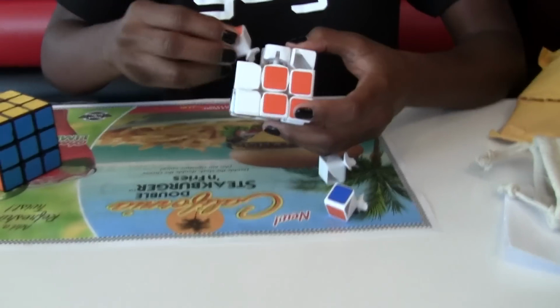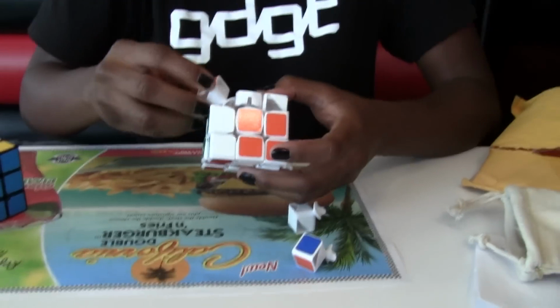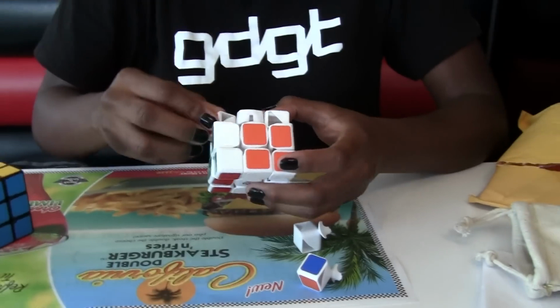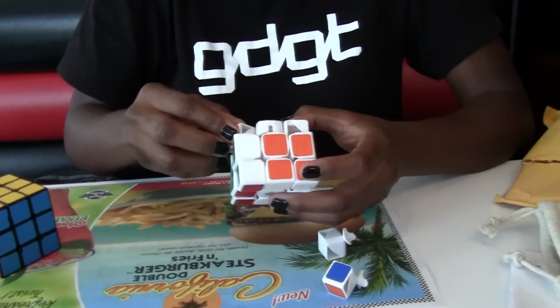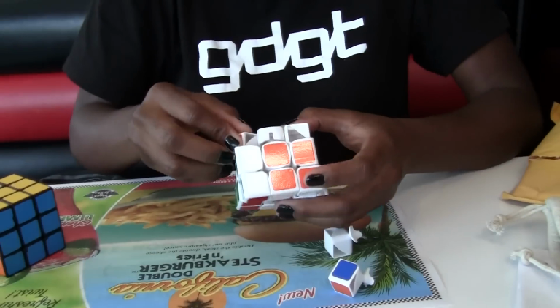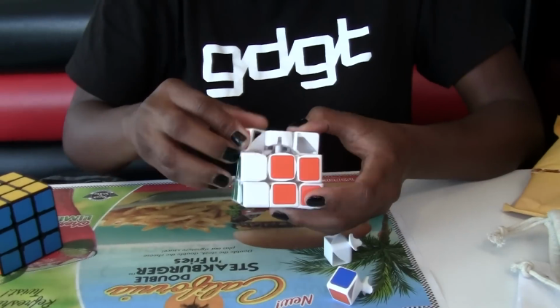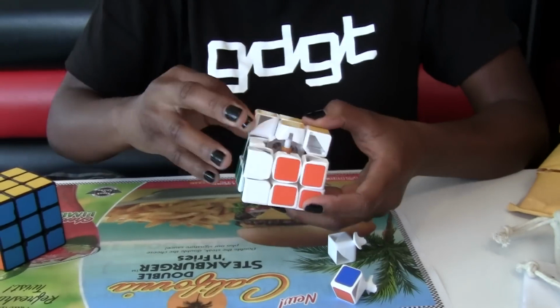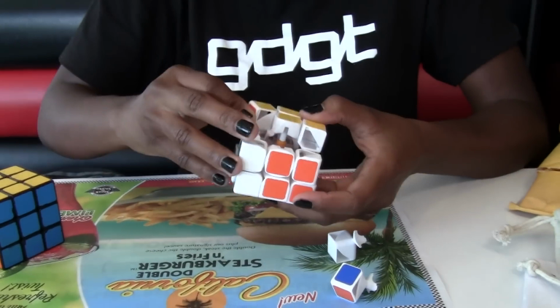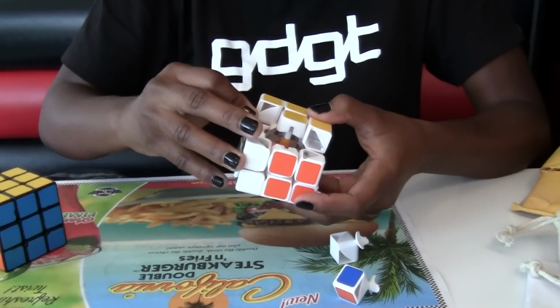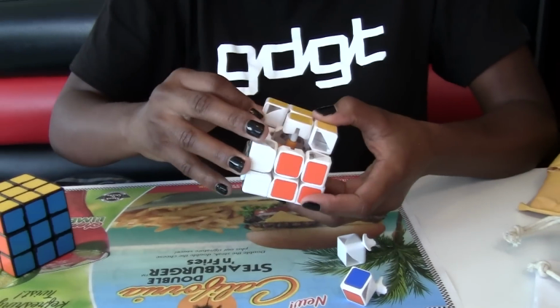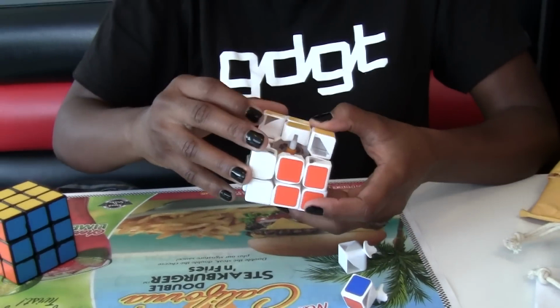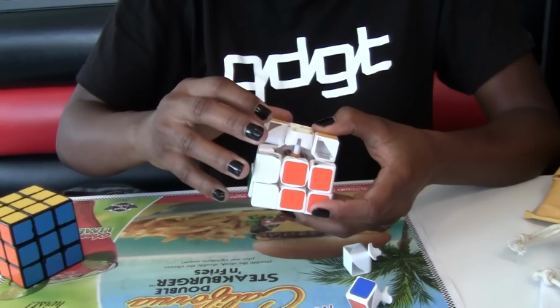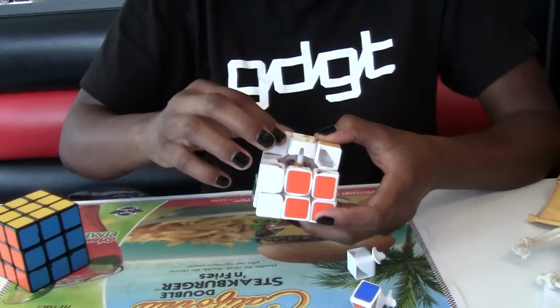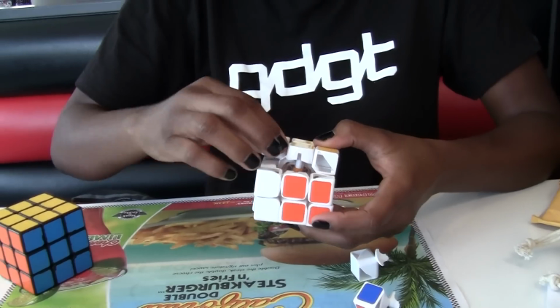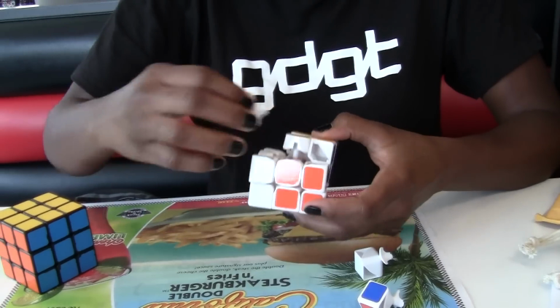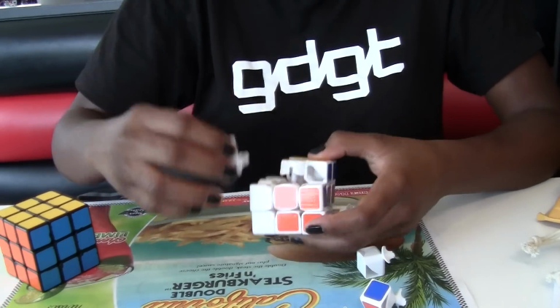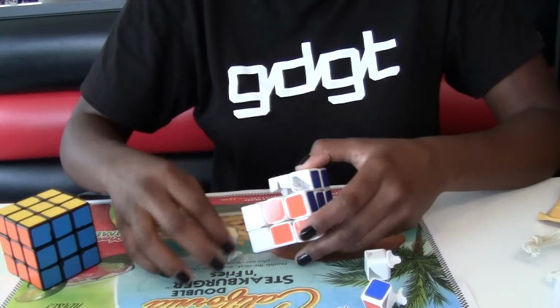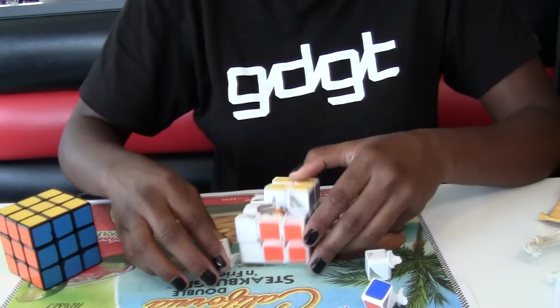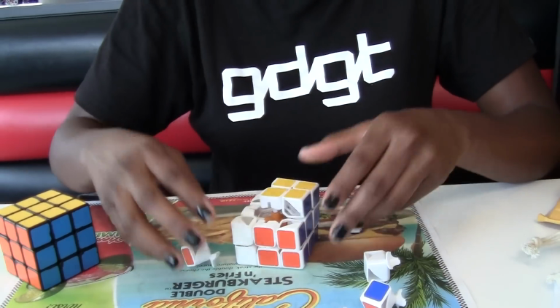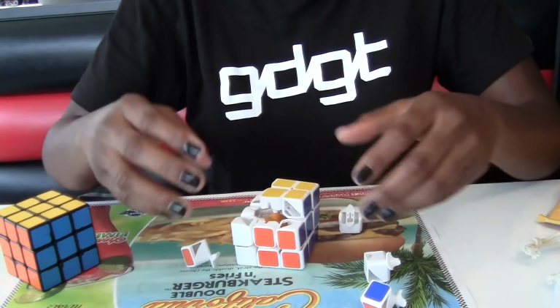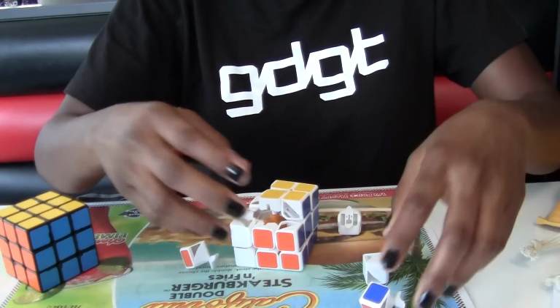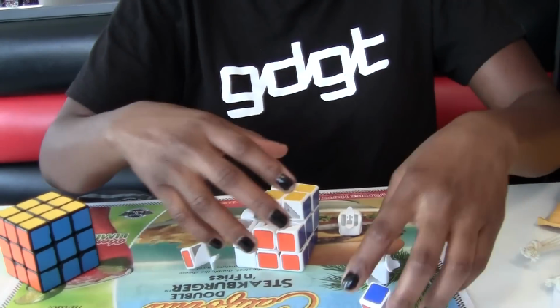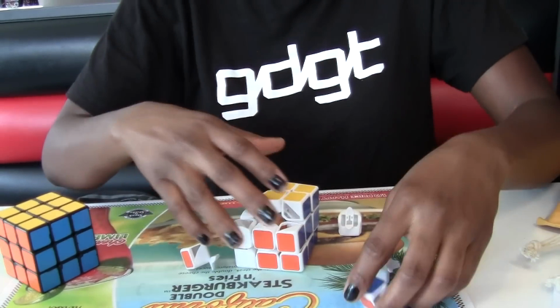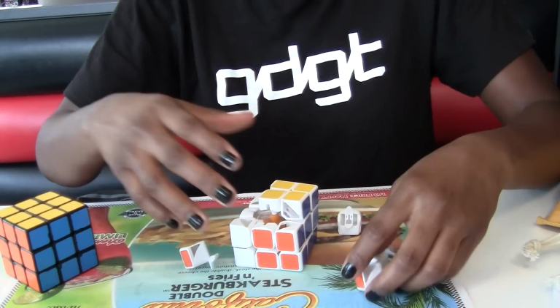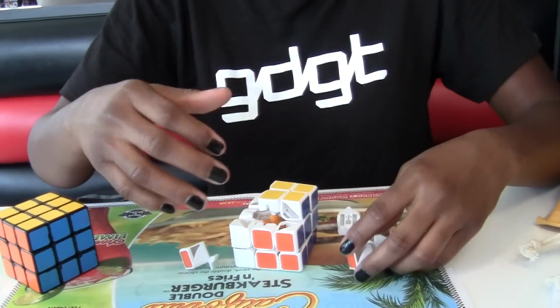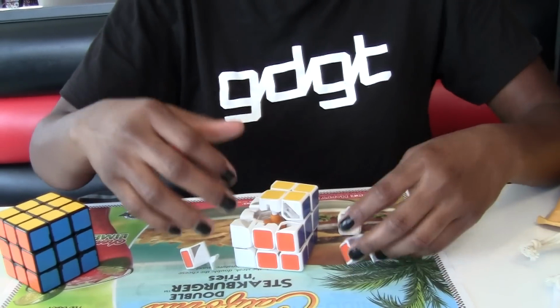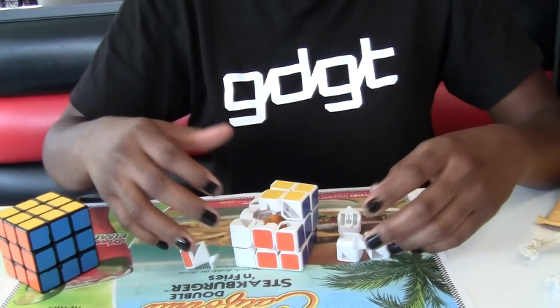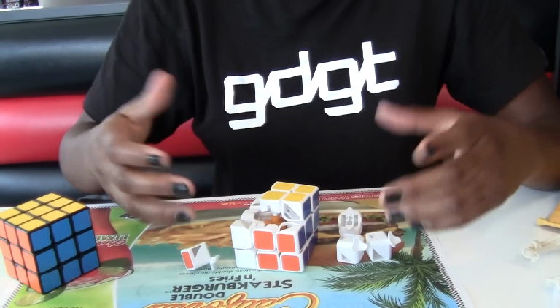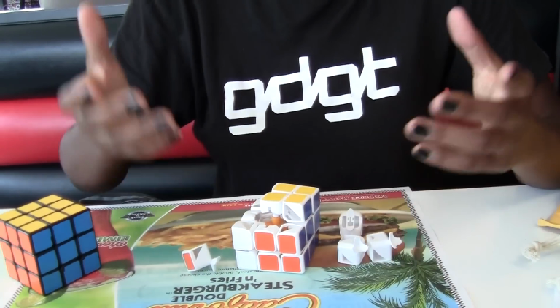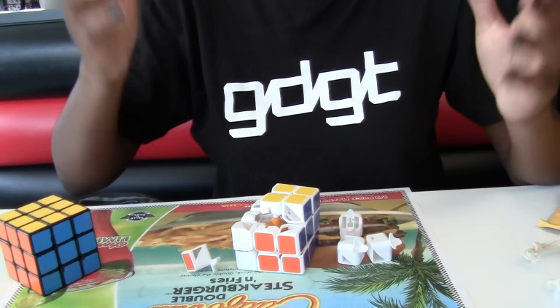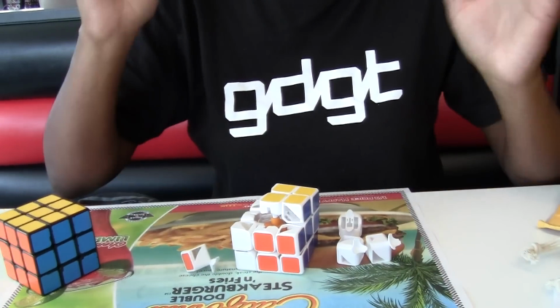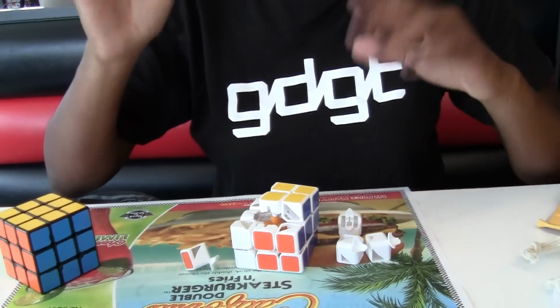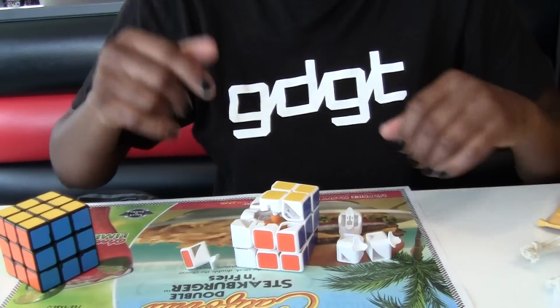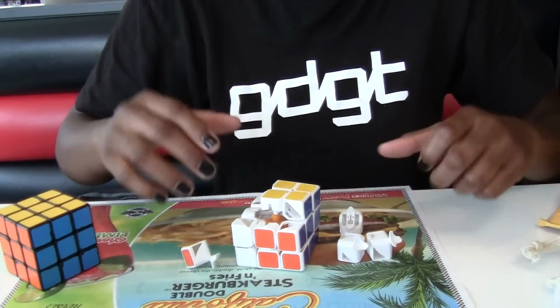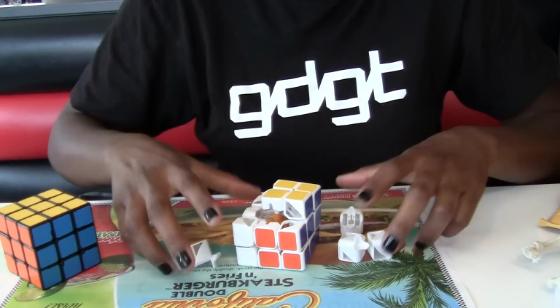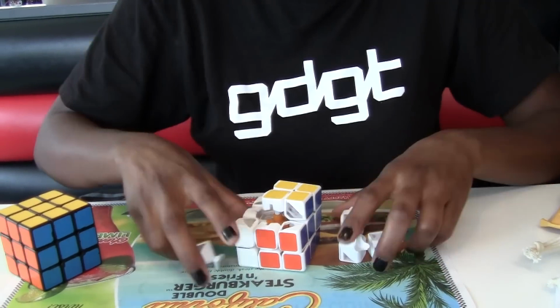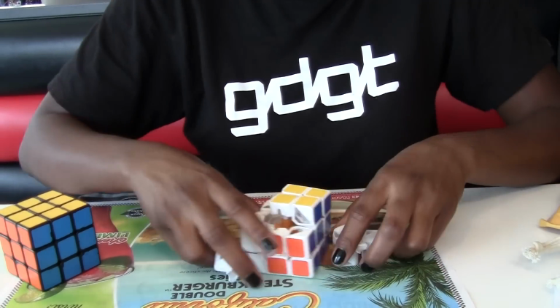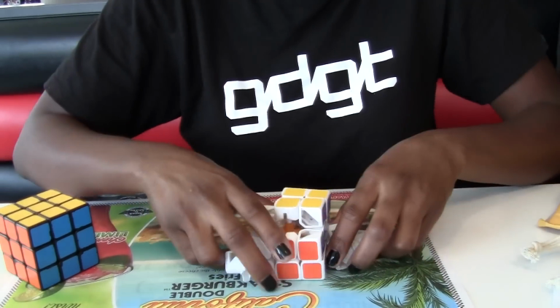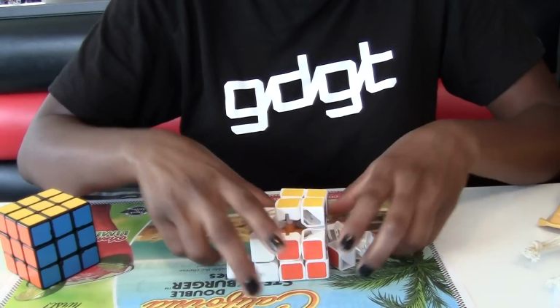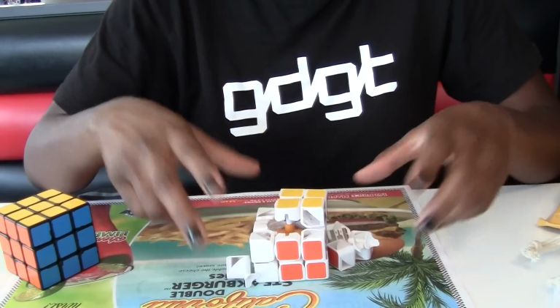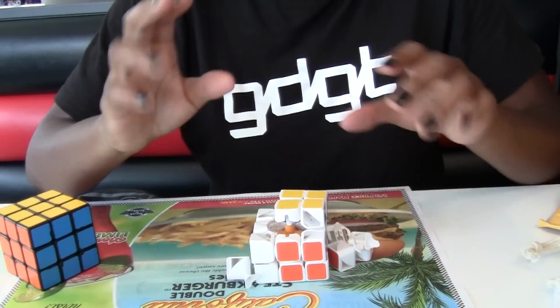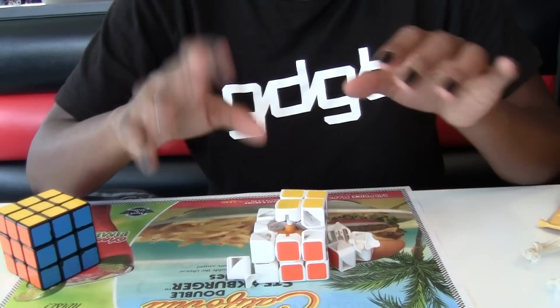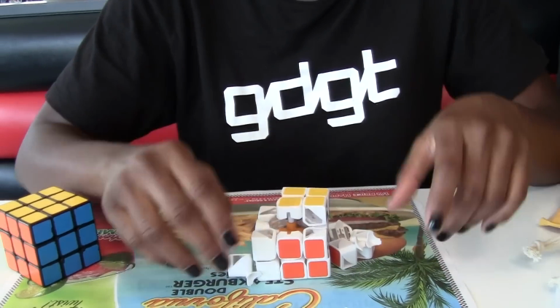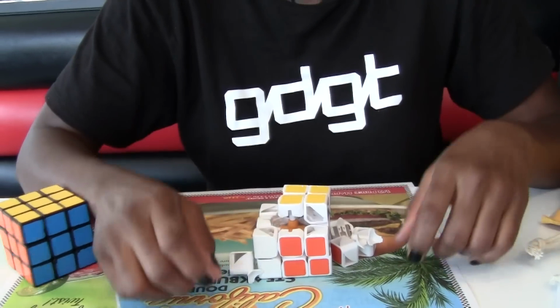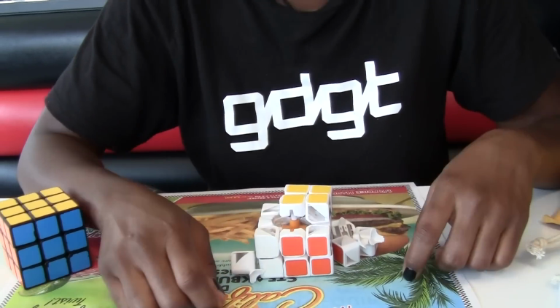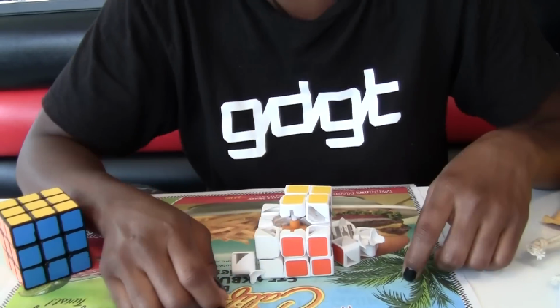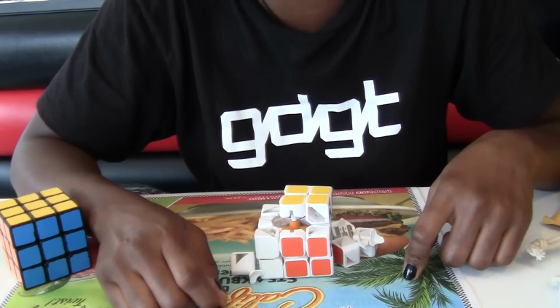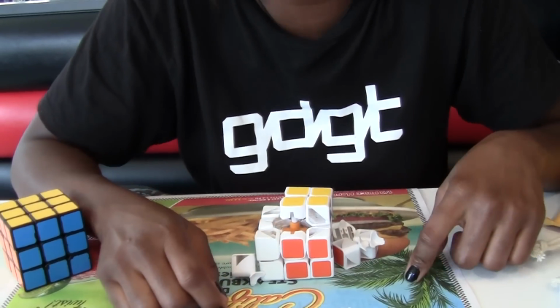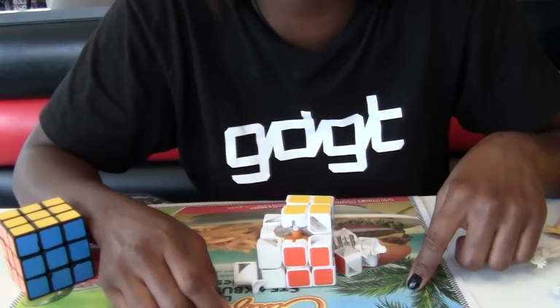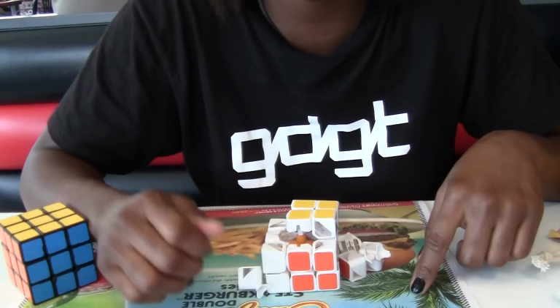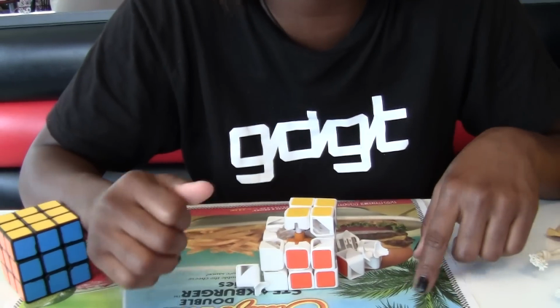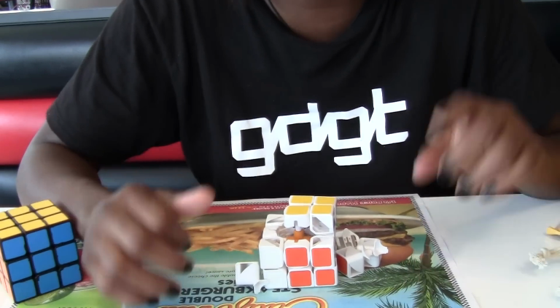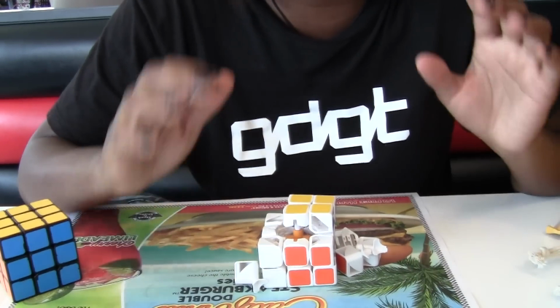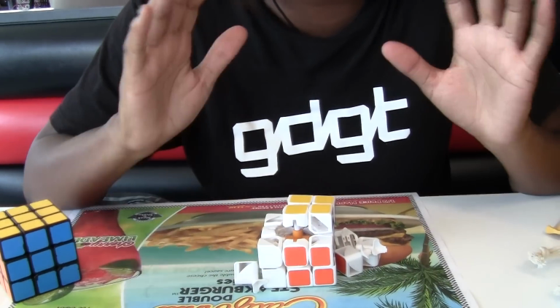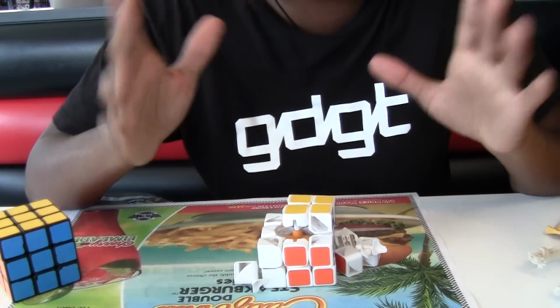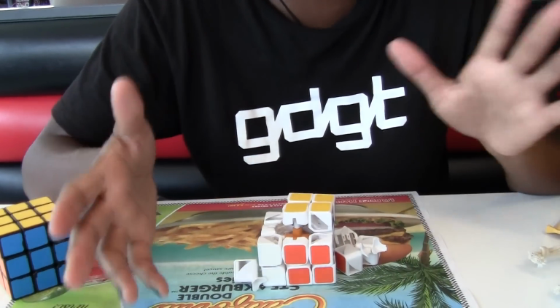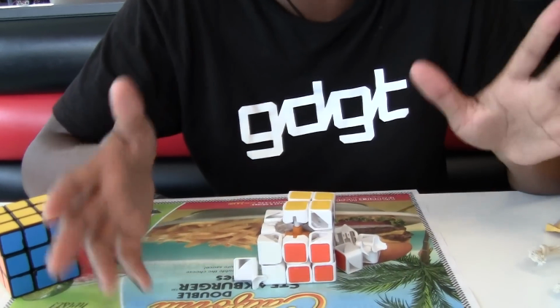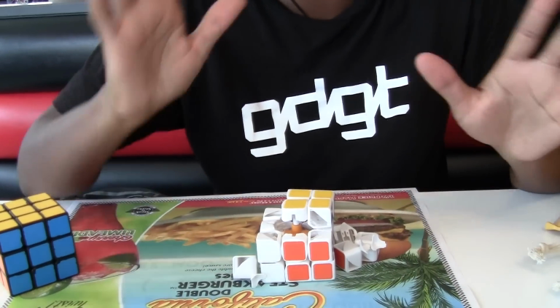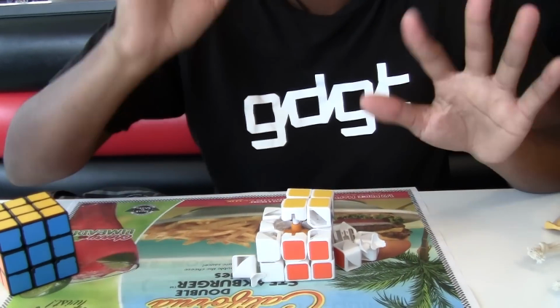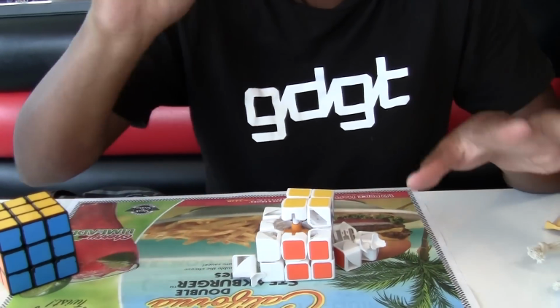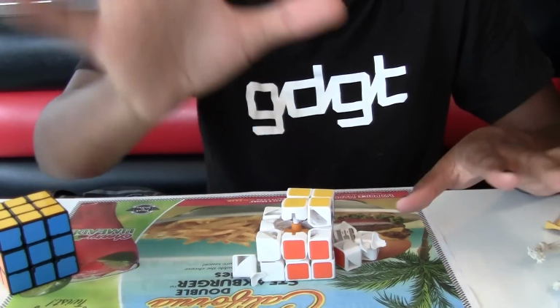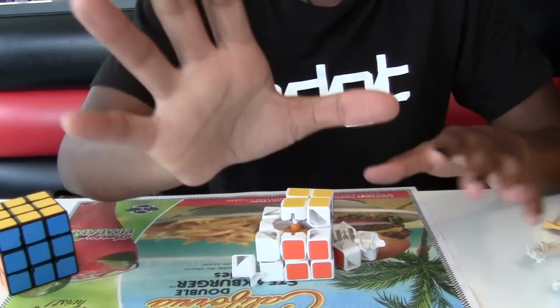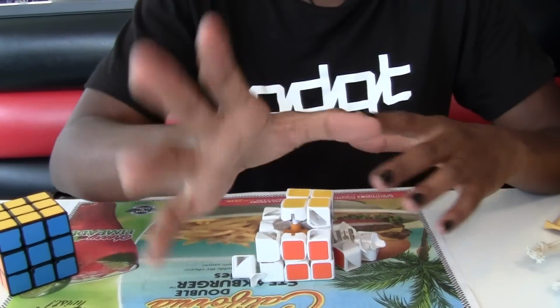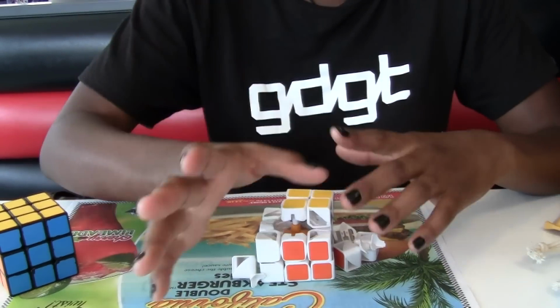It needs to be tightened — it was kind of loose. I'm not even going to bother putting it together. Look out for a review, guys. Thanks for watching, bye!